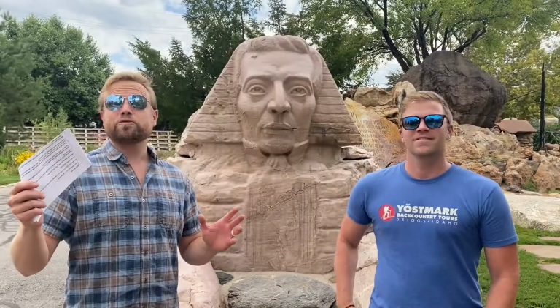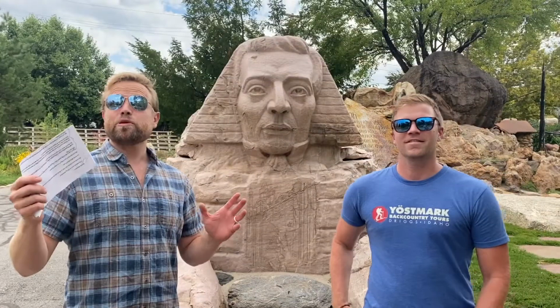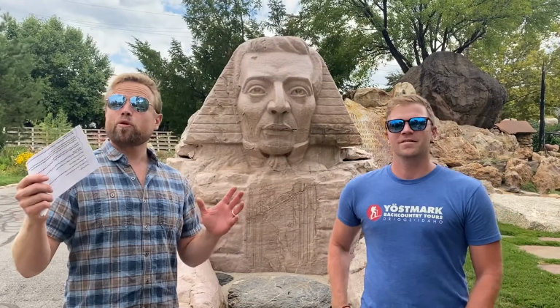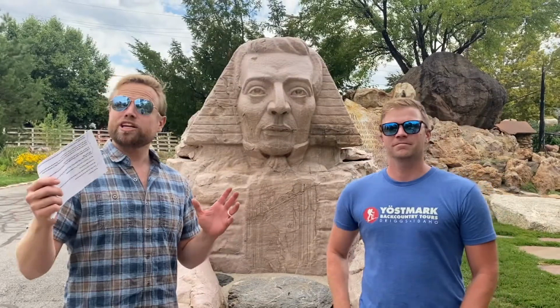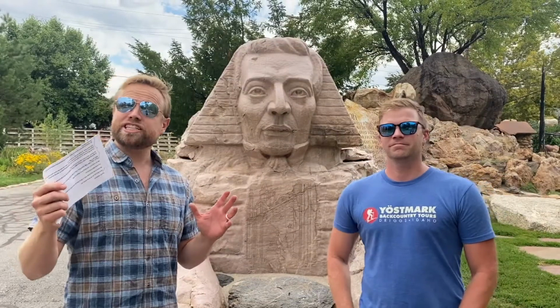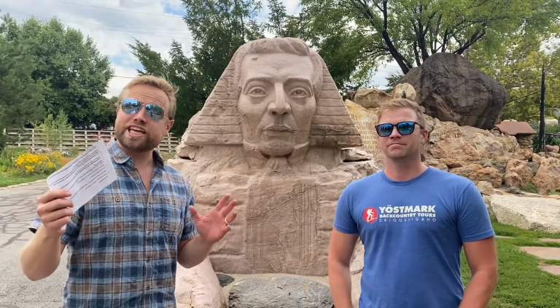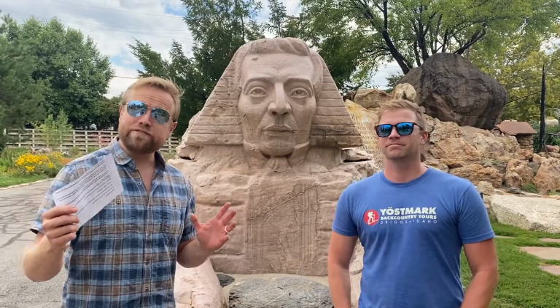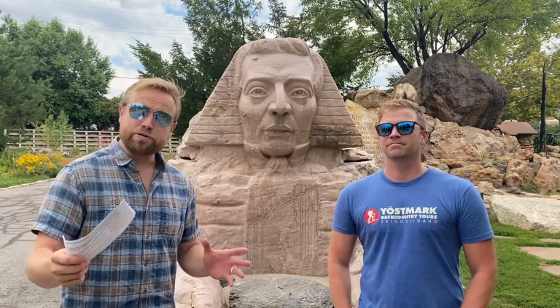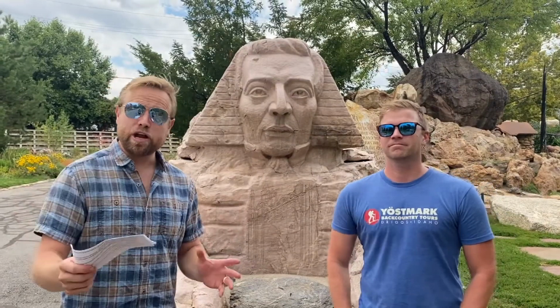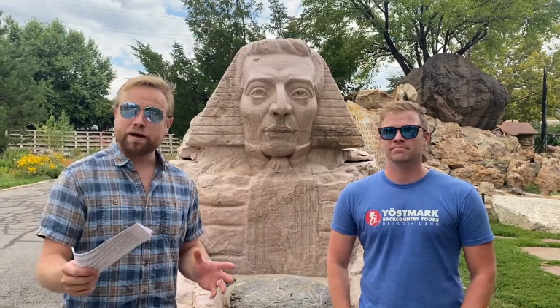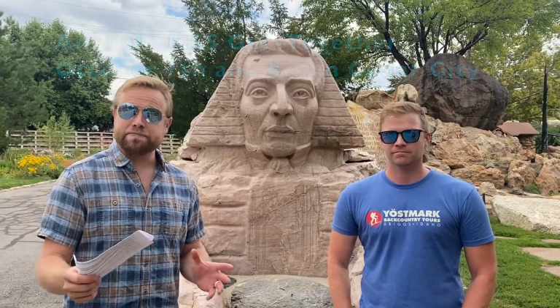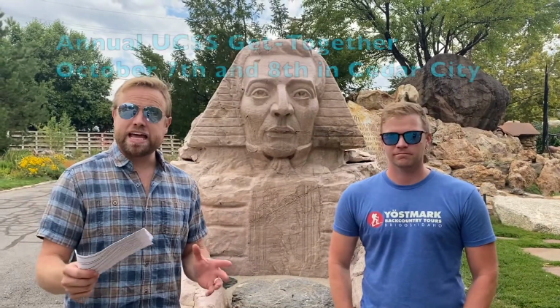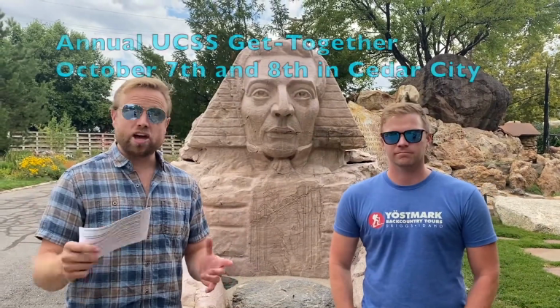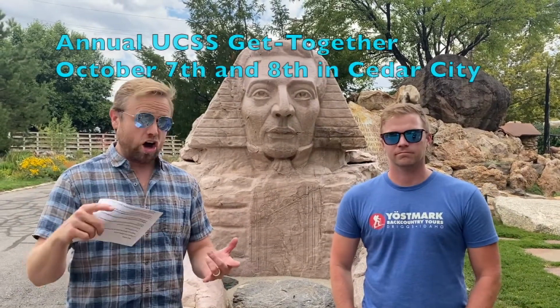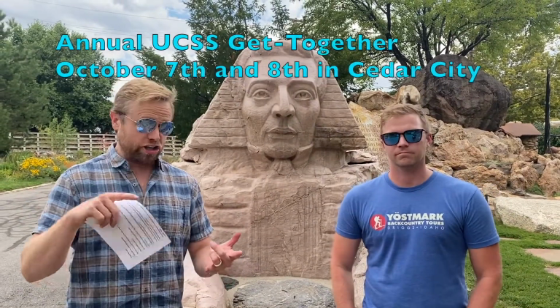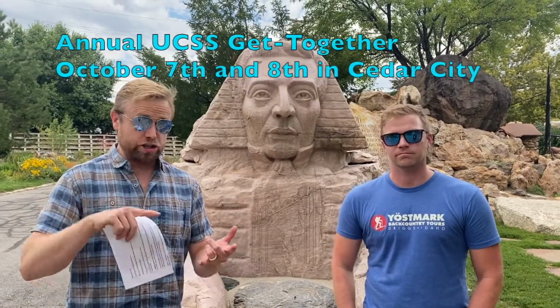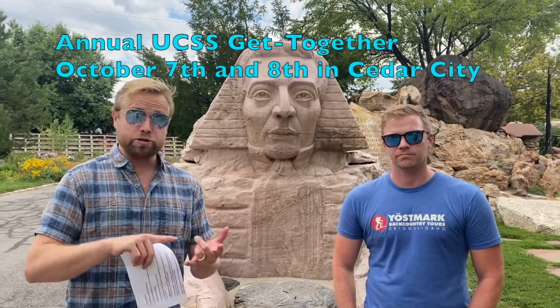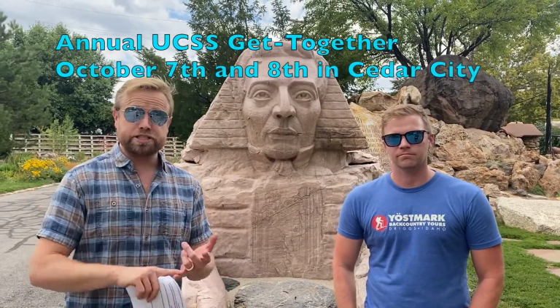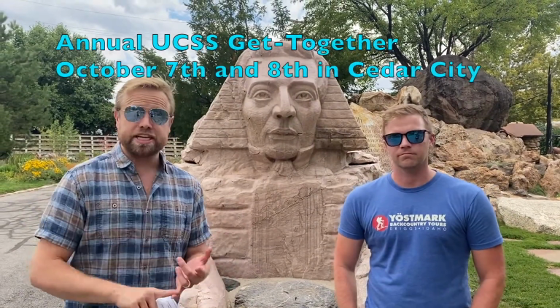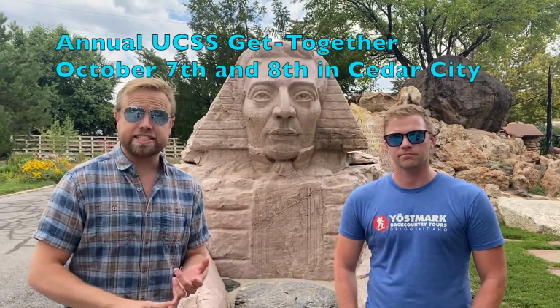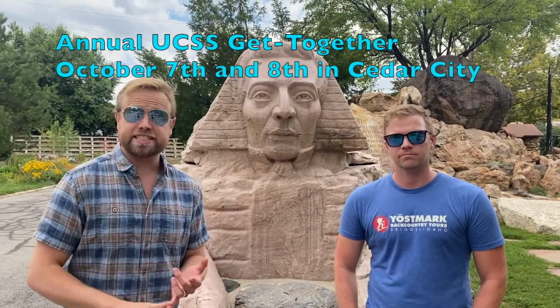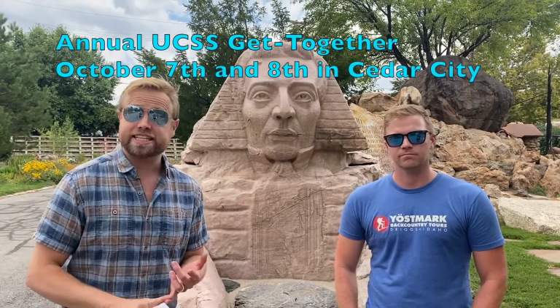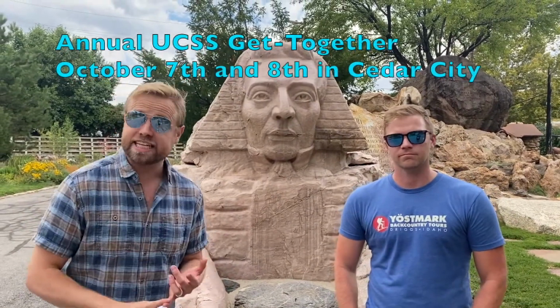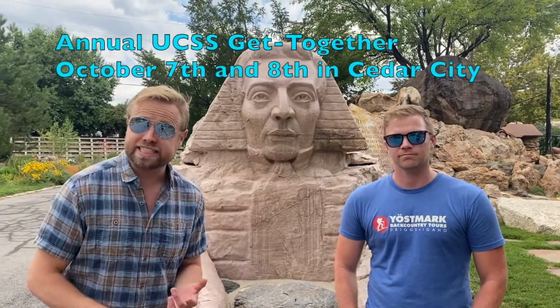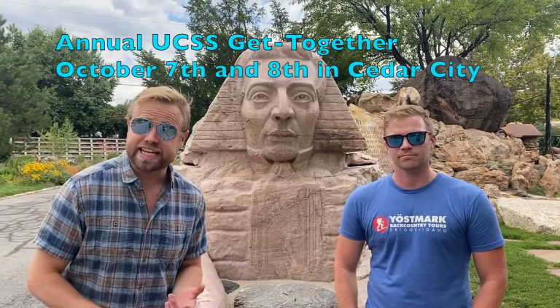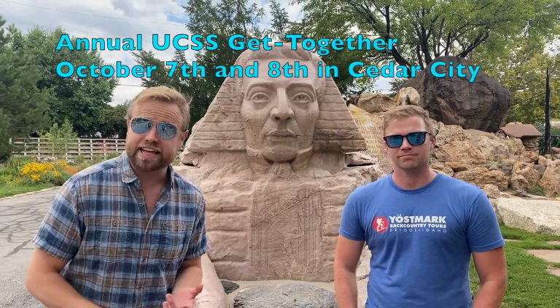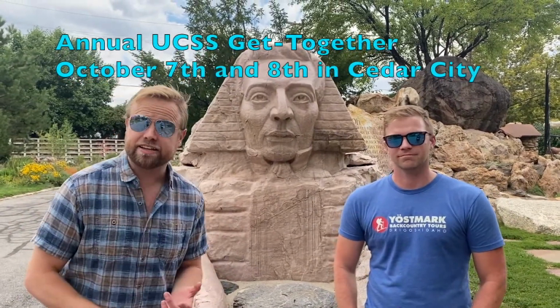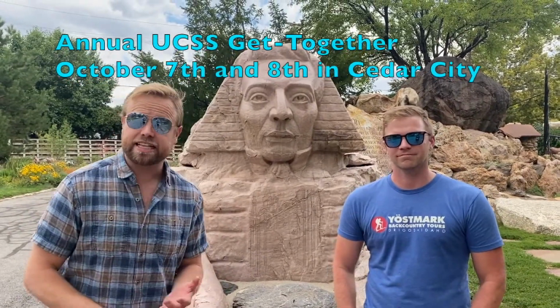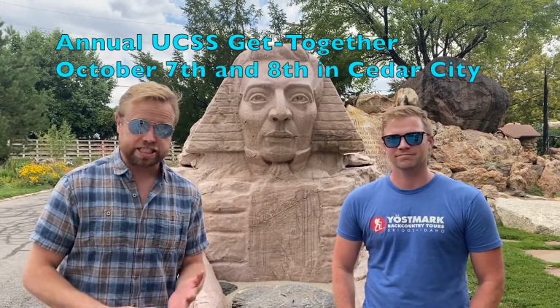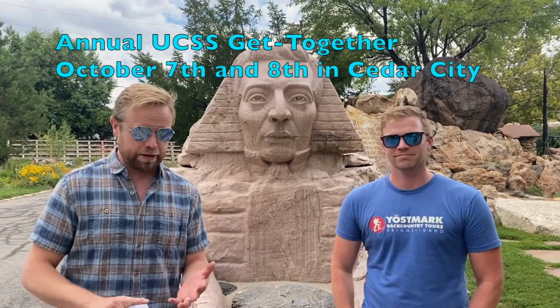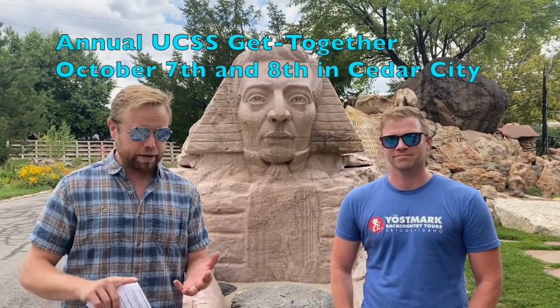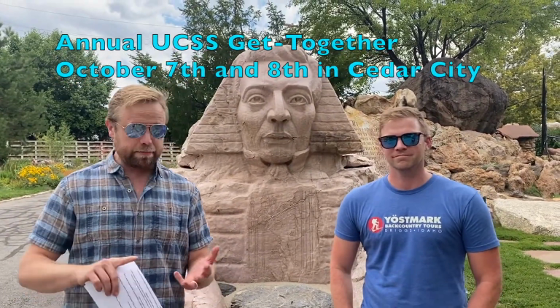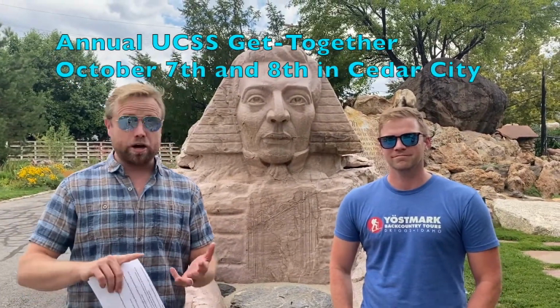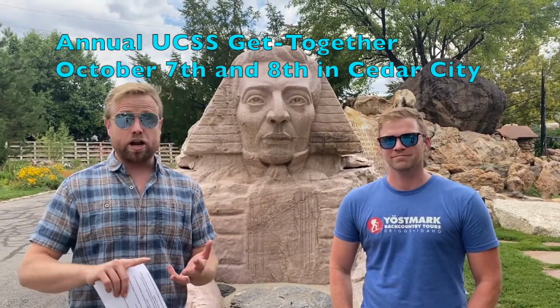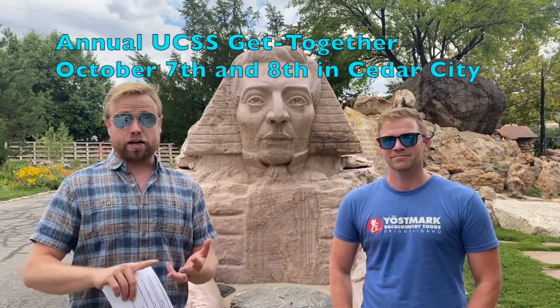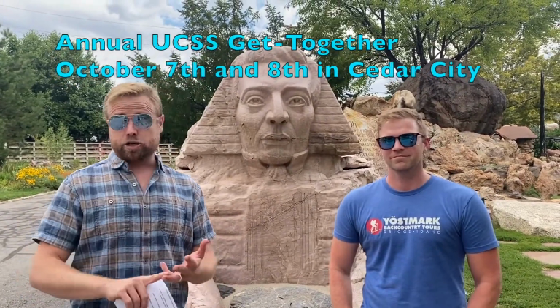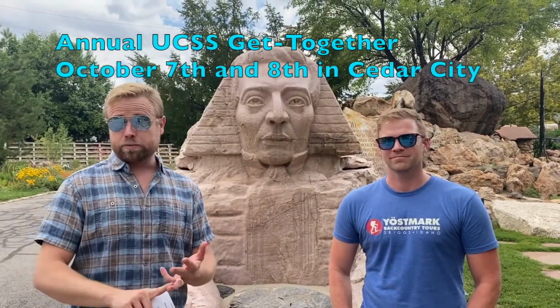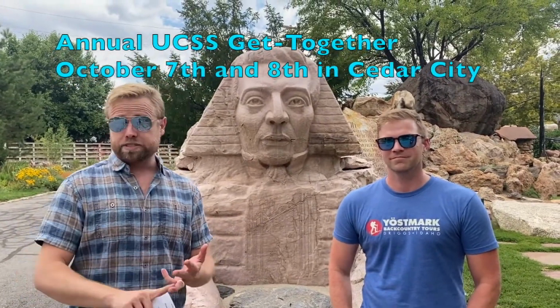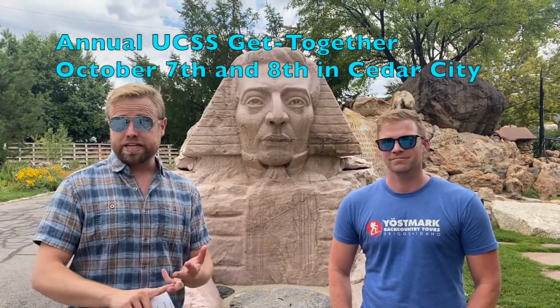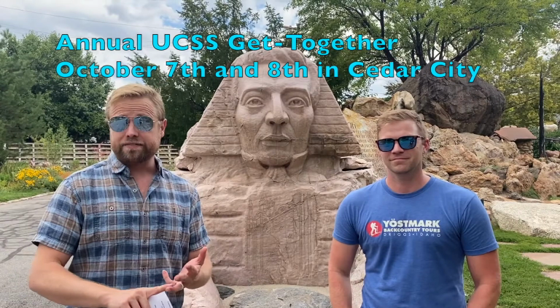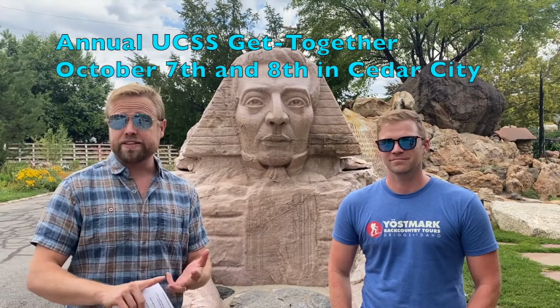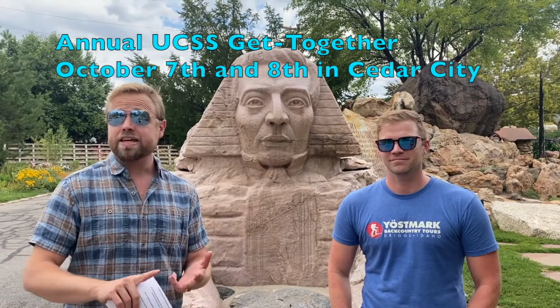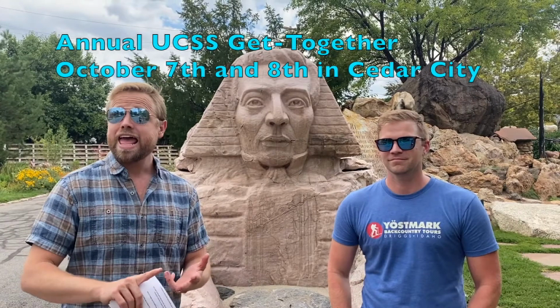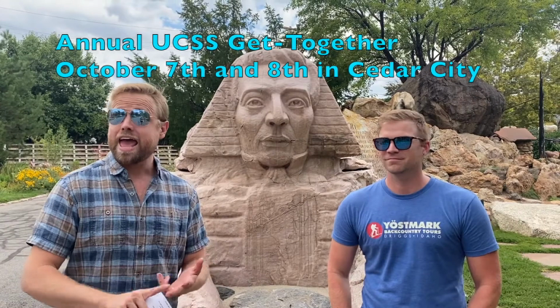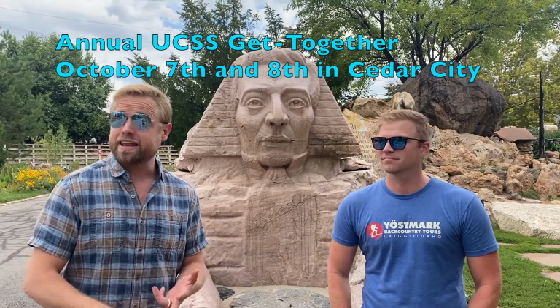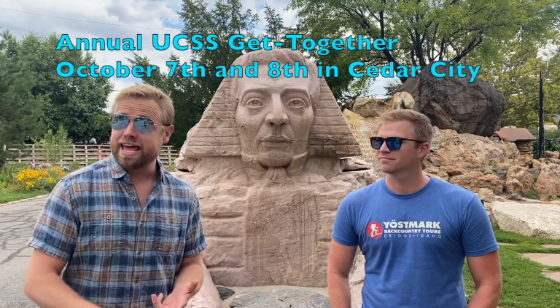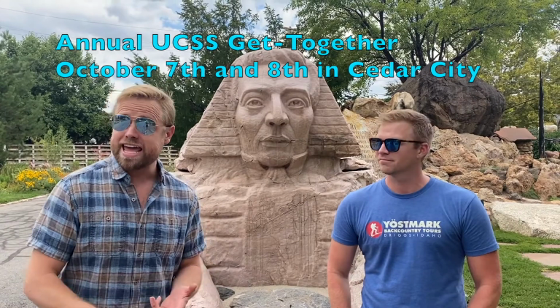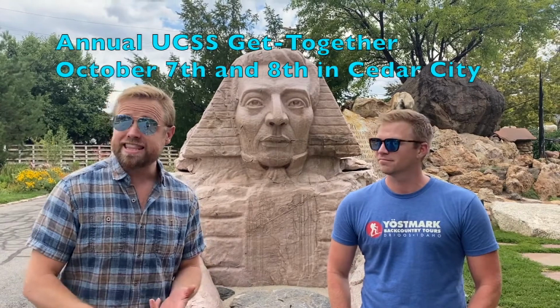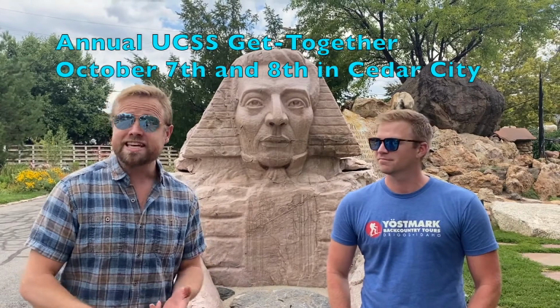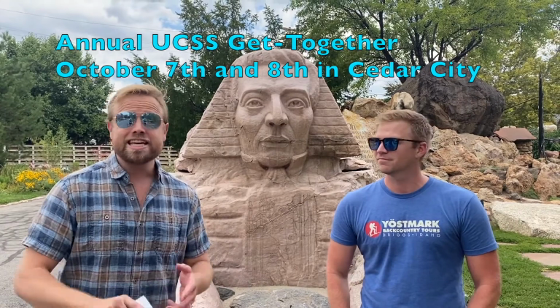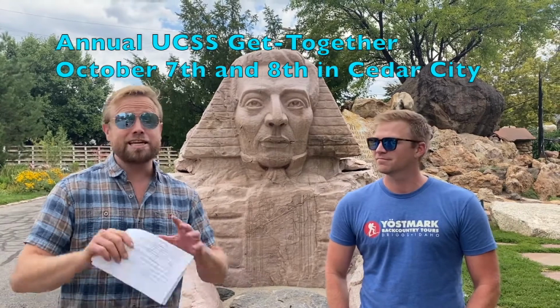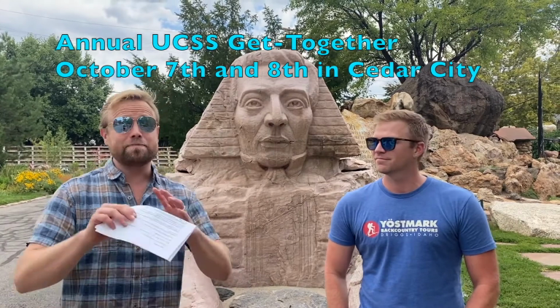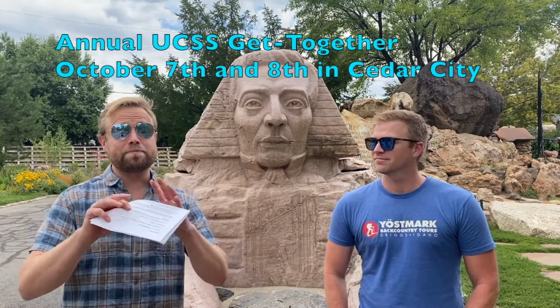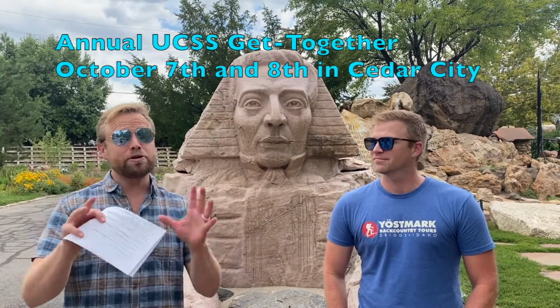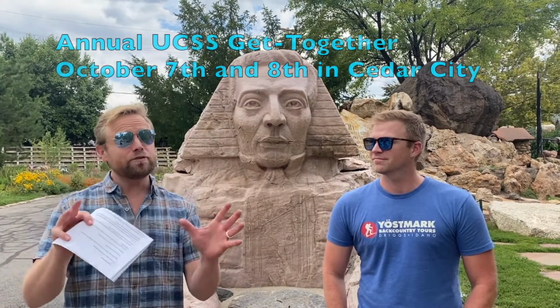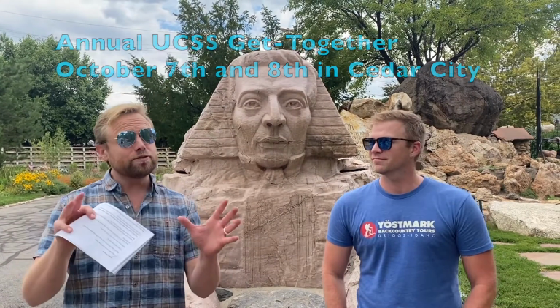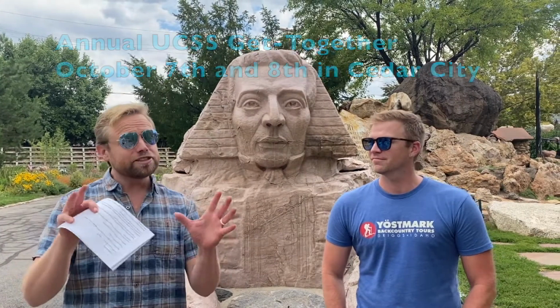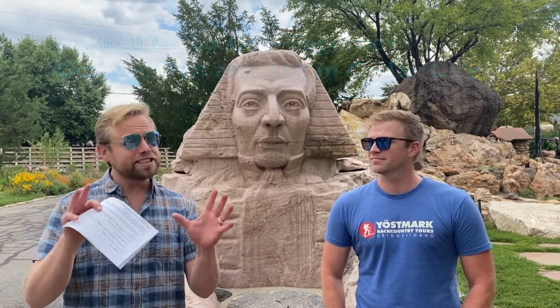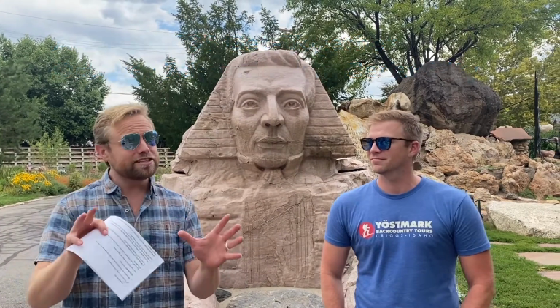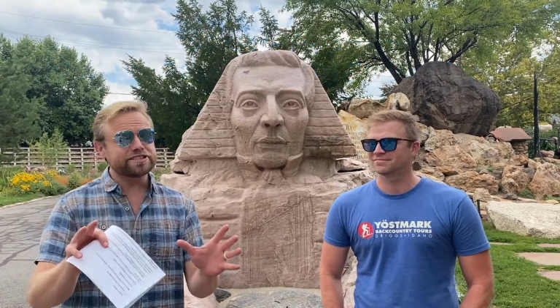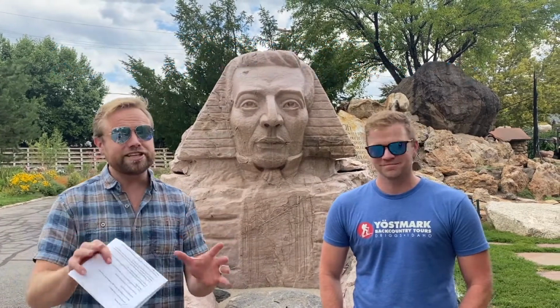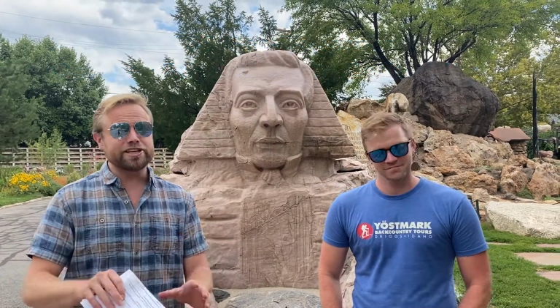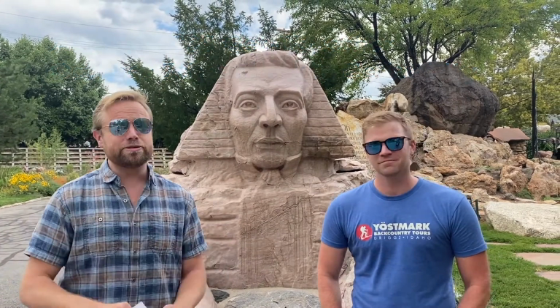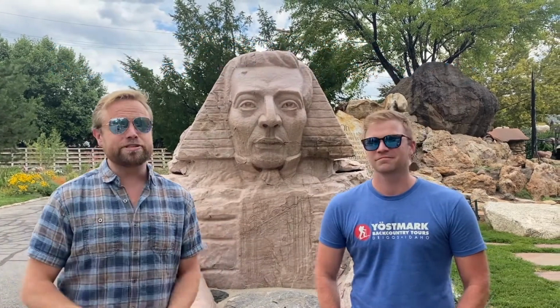We wanted to give you an update on the UCSS get-together coming up on October 7th and 8th in beautiful Cedar City, Utah.